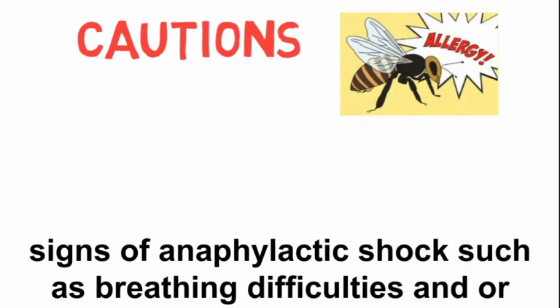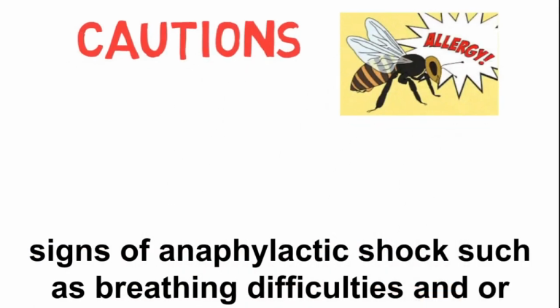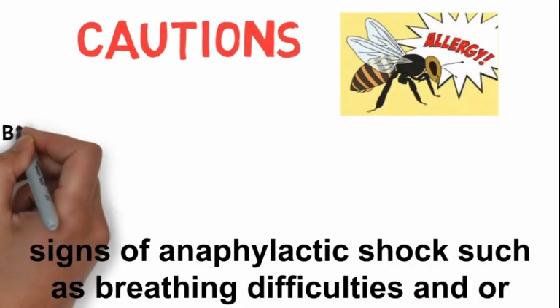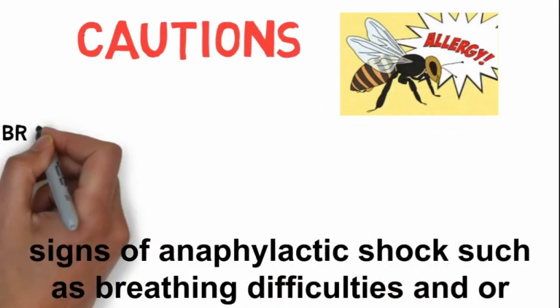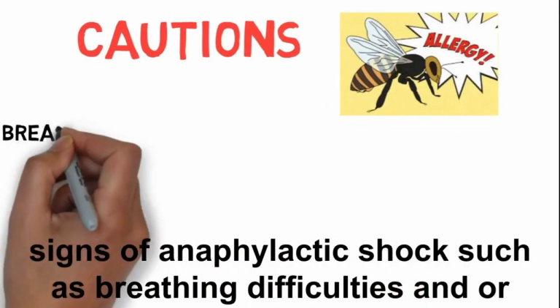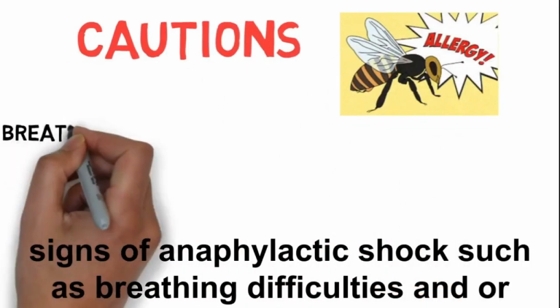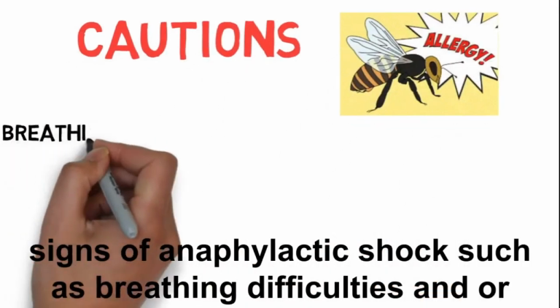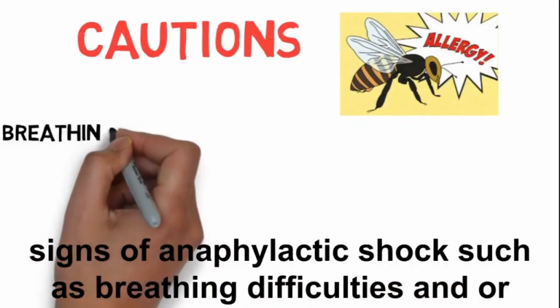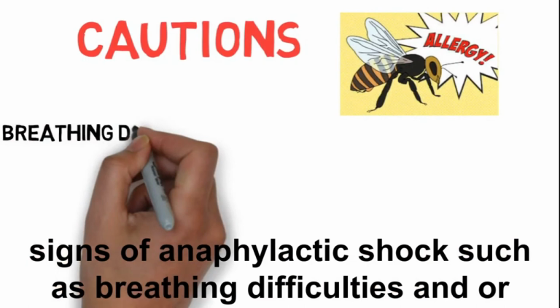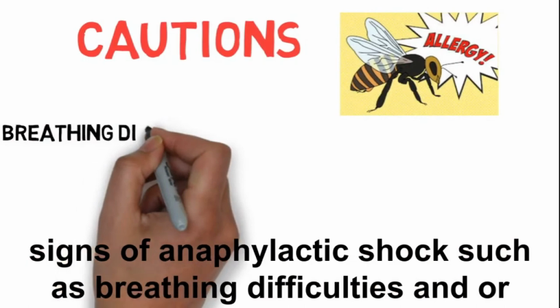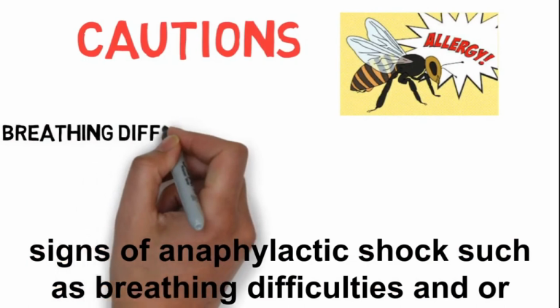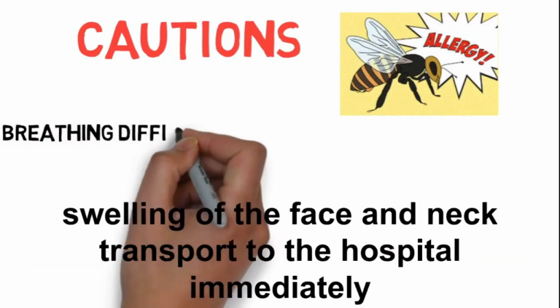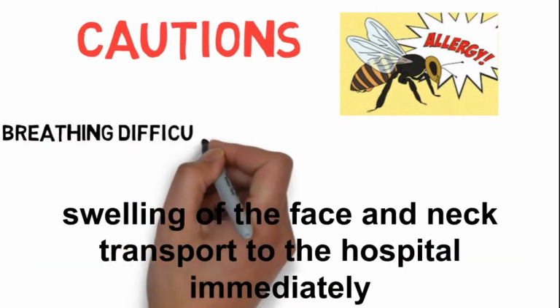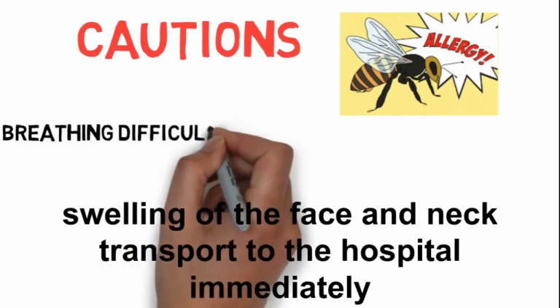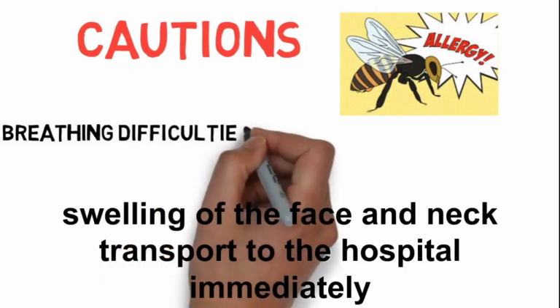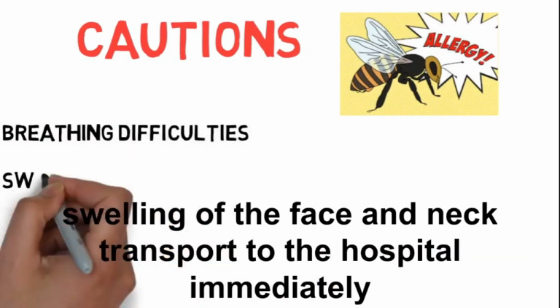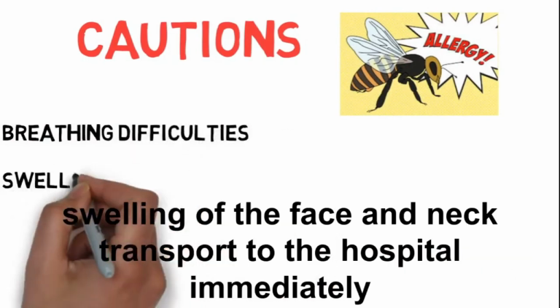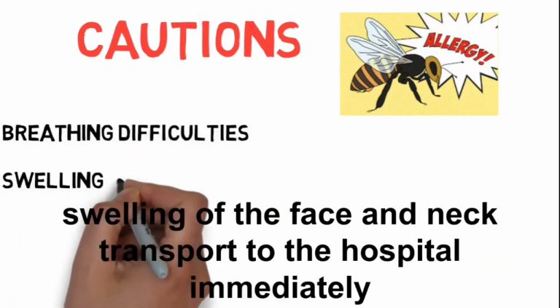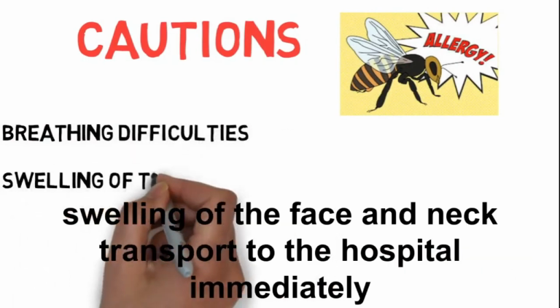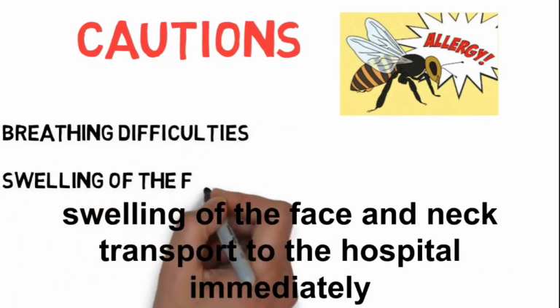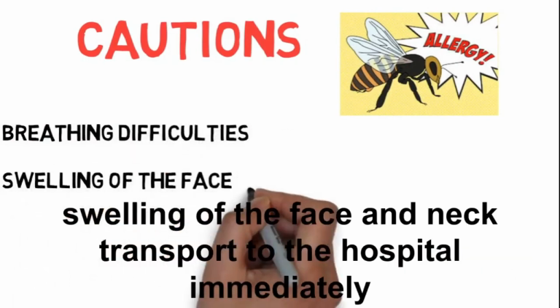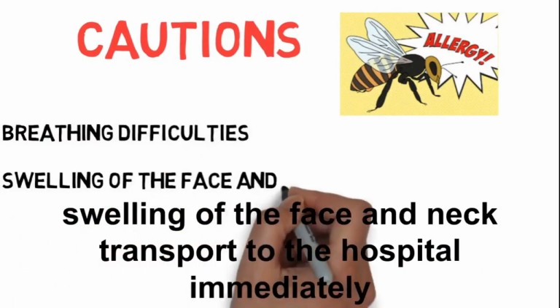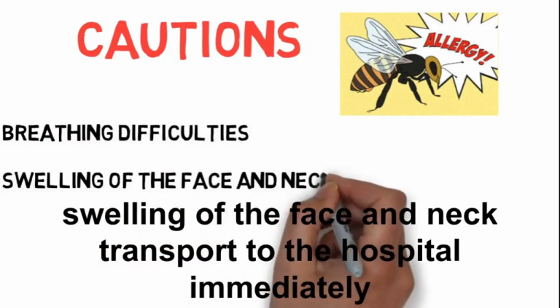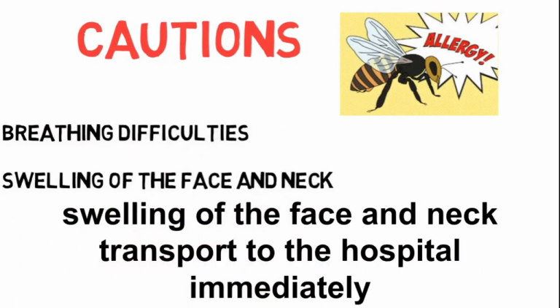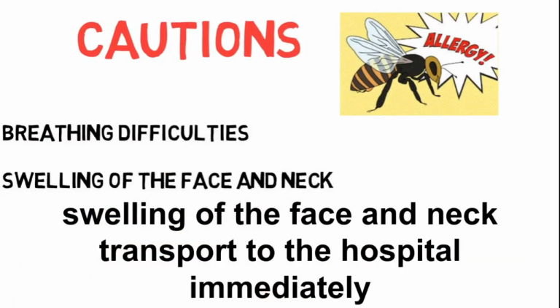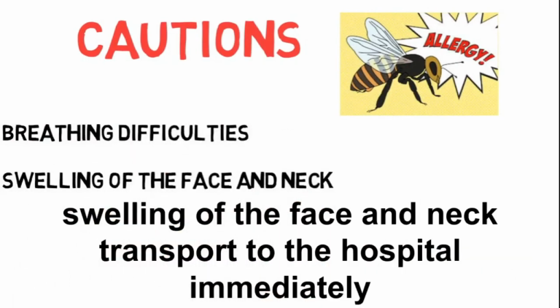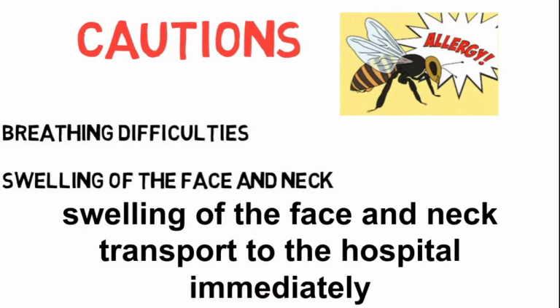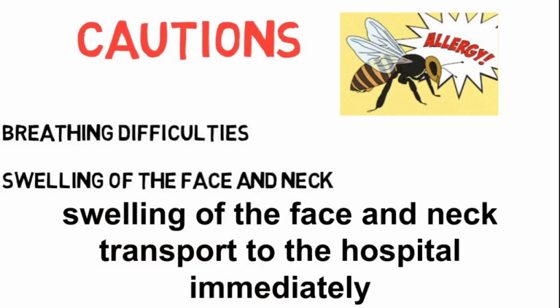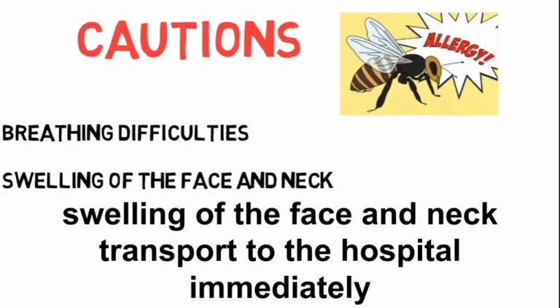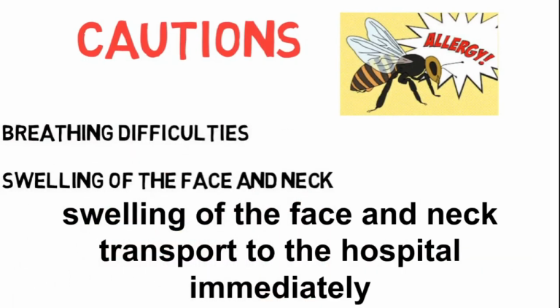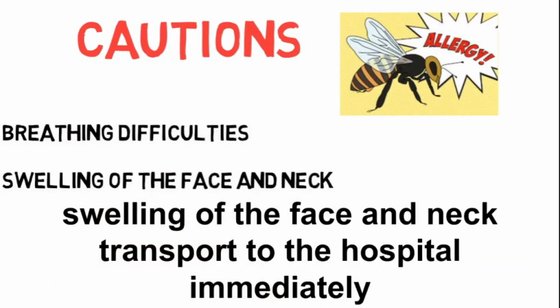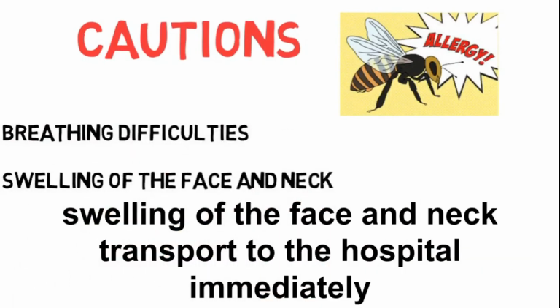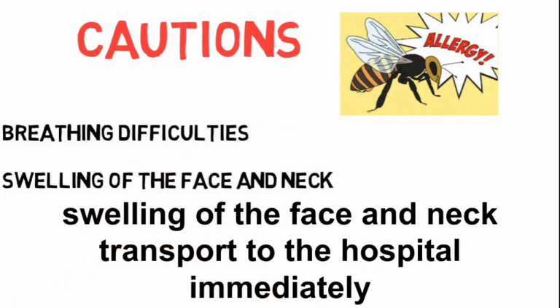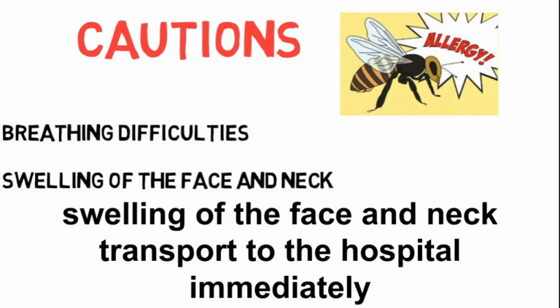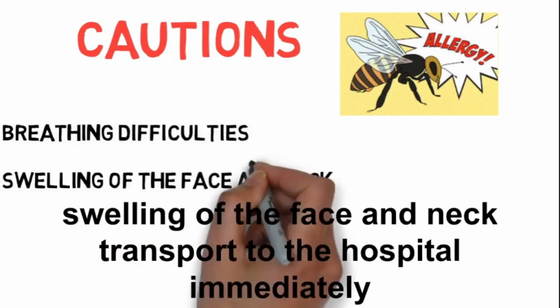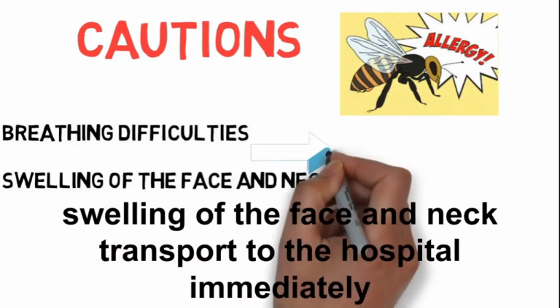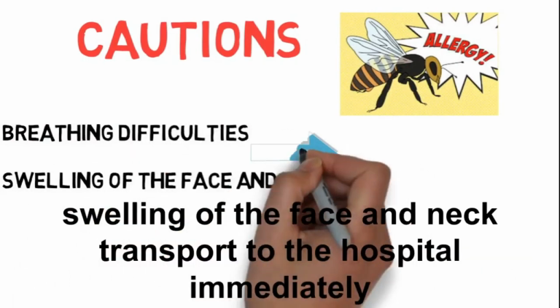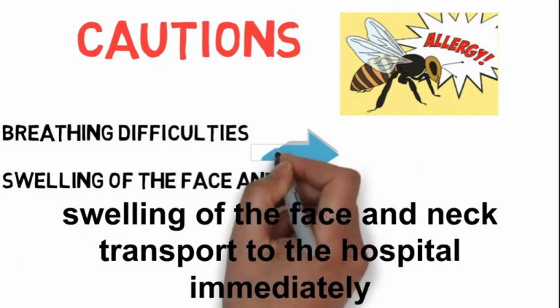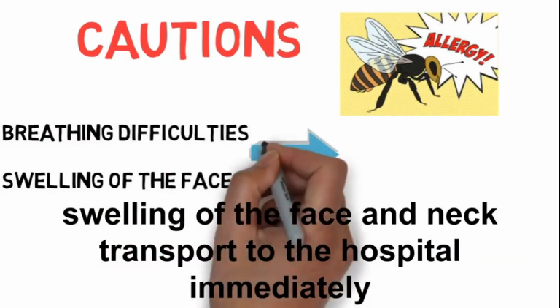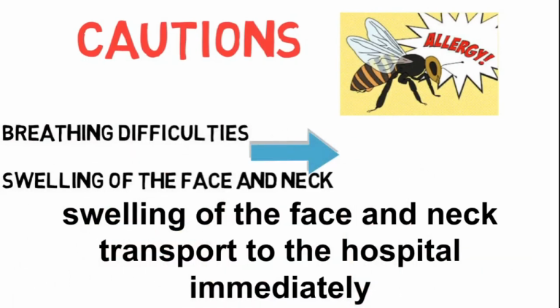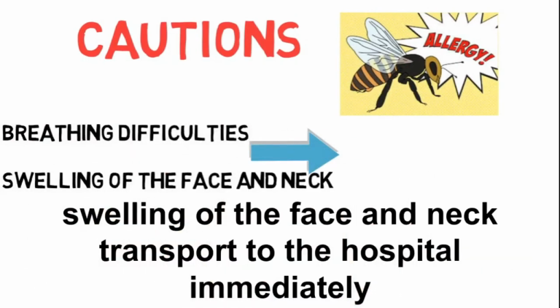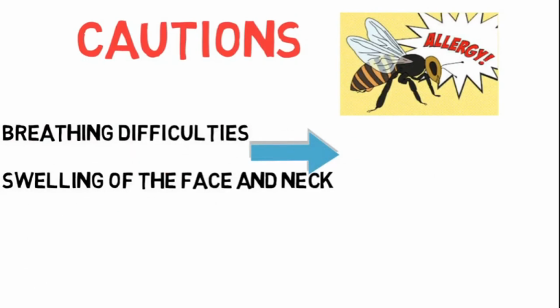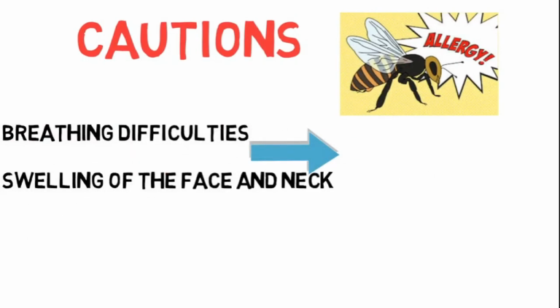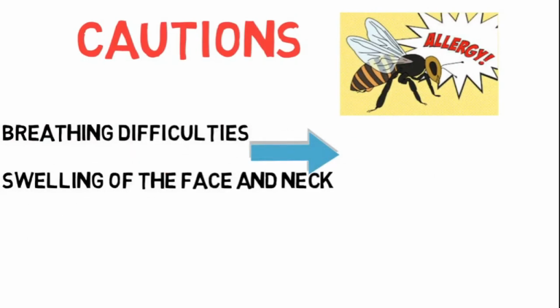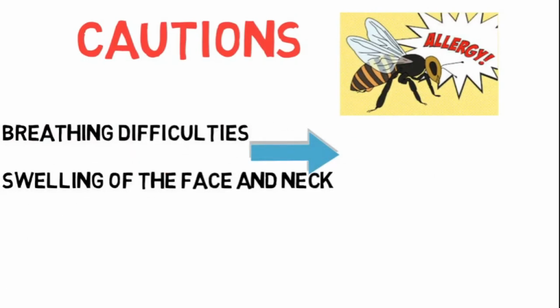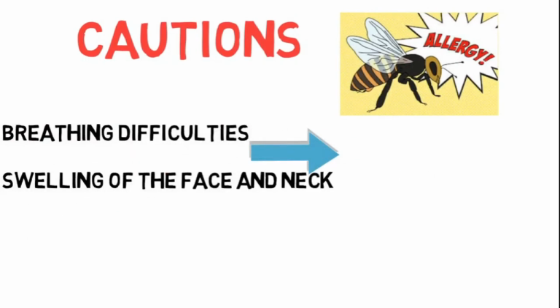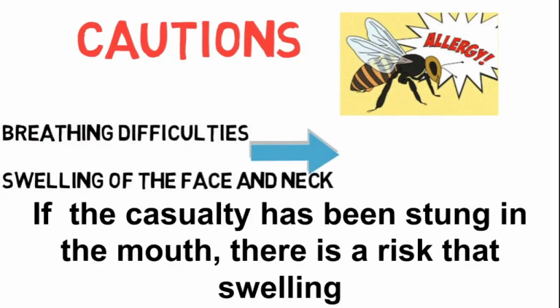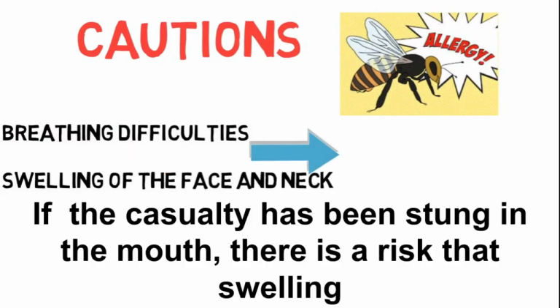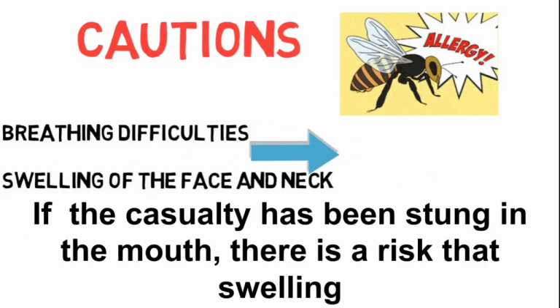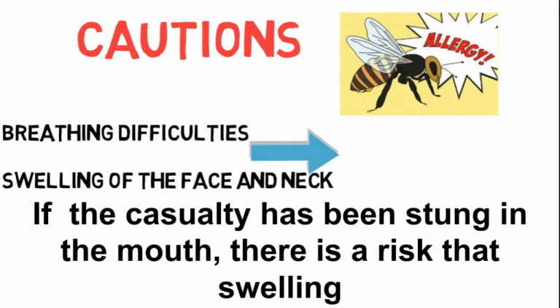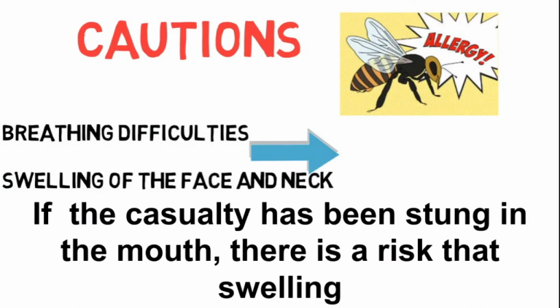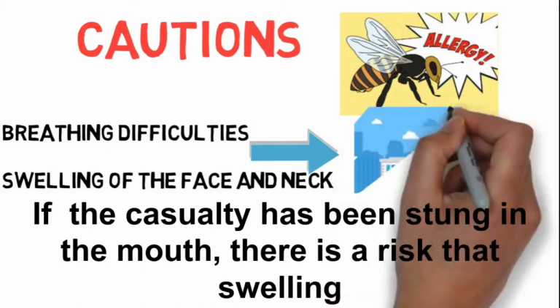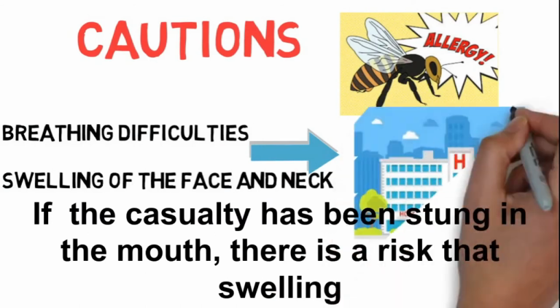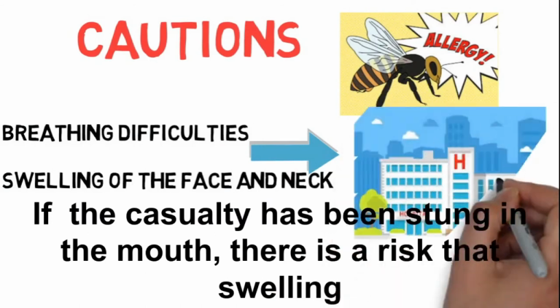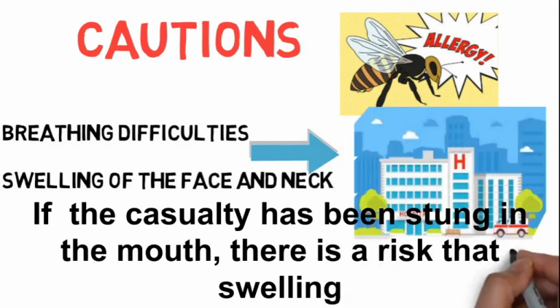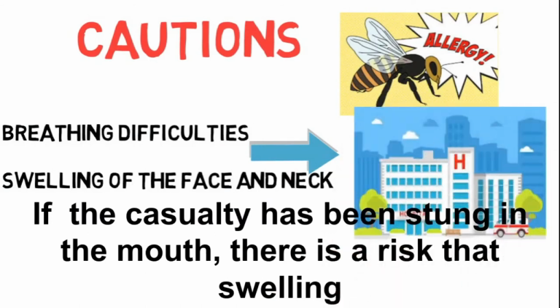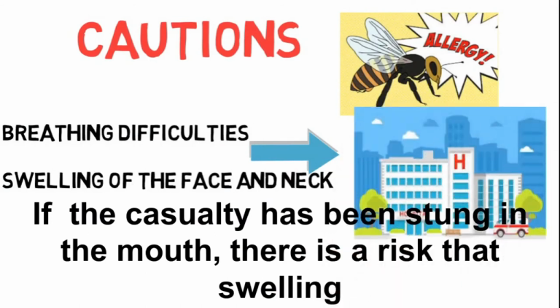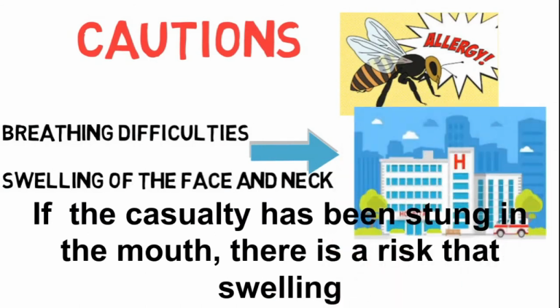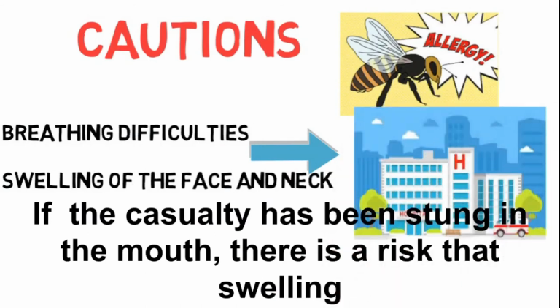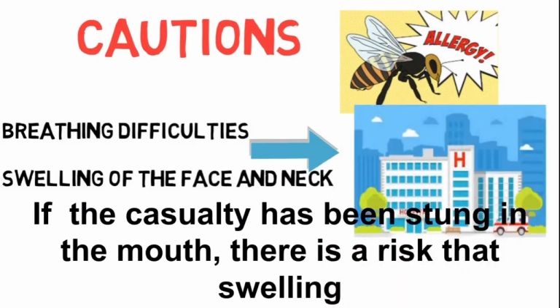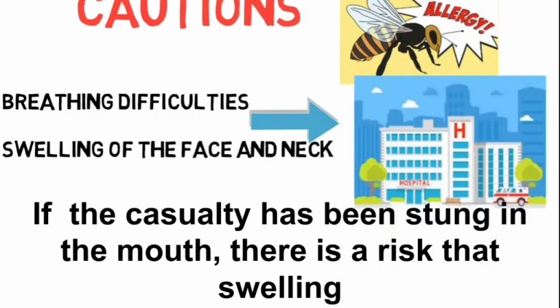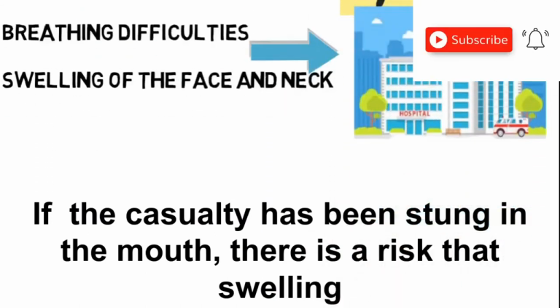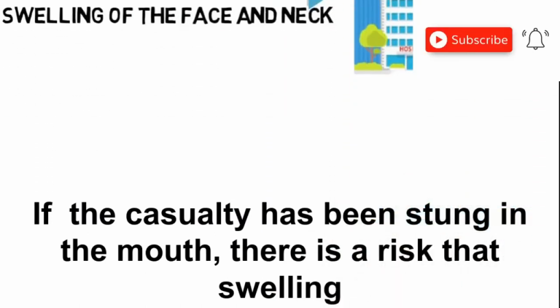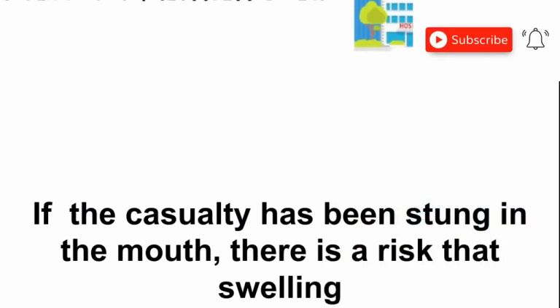Caution: if the casualty shows signs of anaphylactic shock, such as breathing difficulties and or swelling of the face and neck, transport to the hospital immediately.